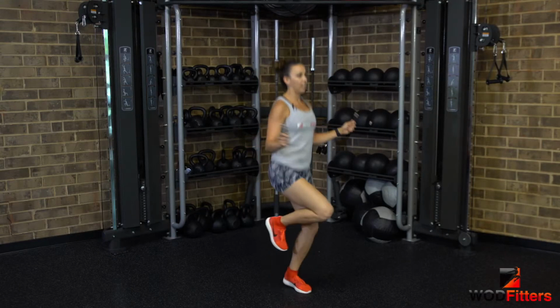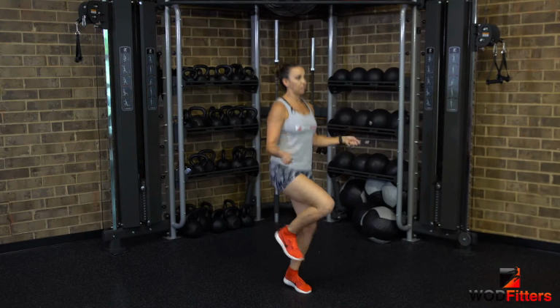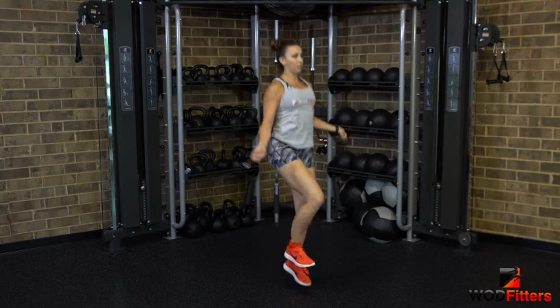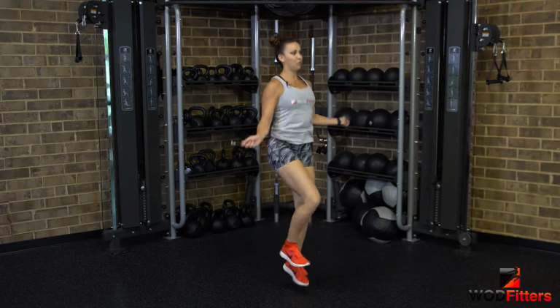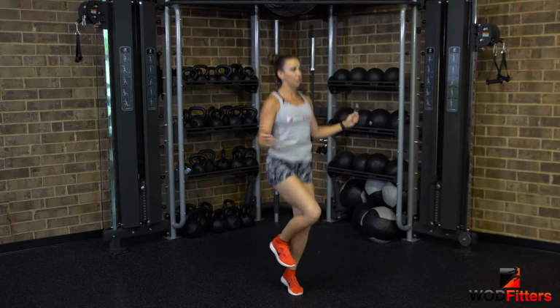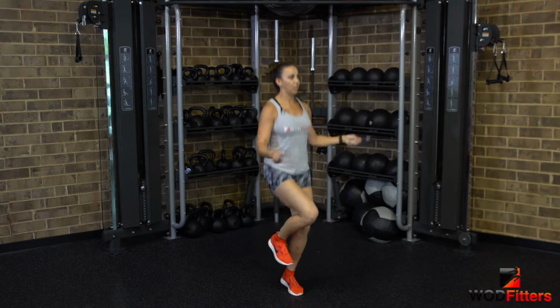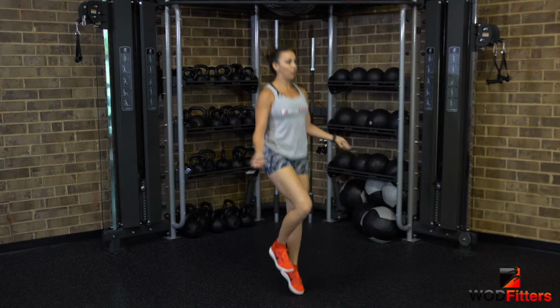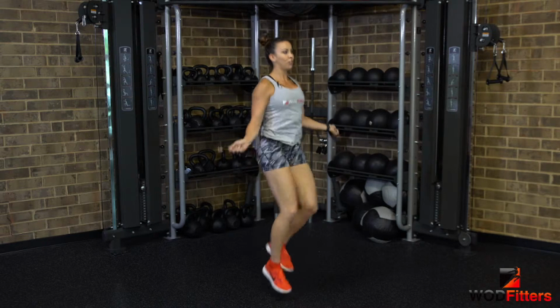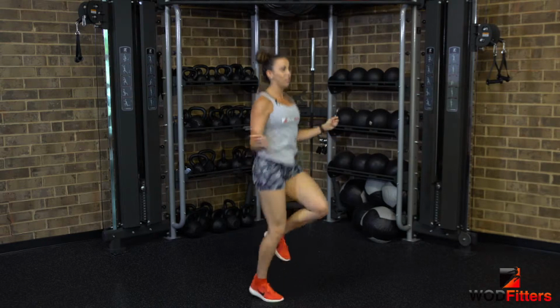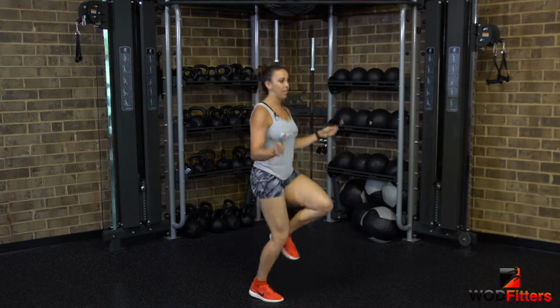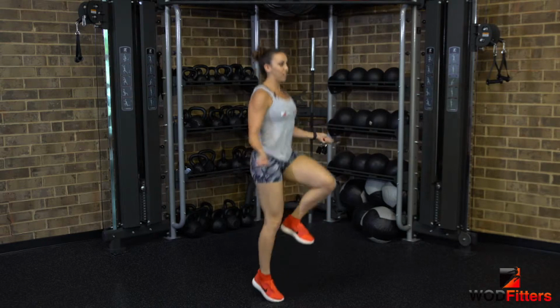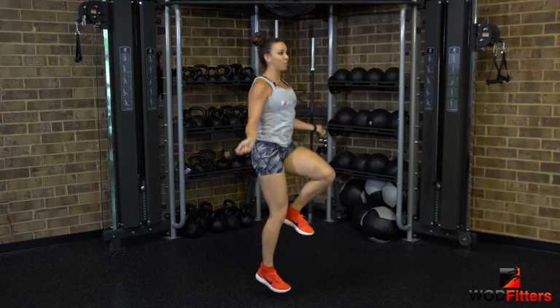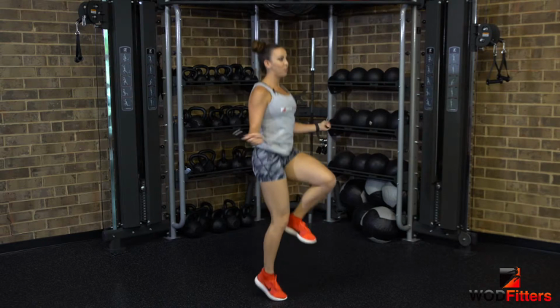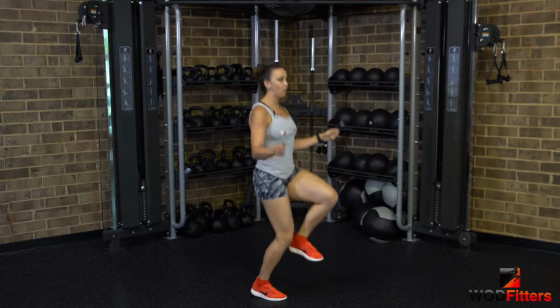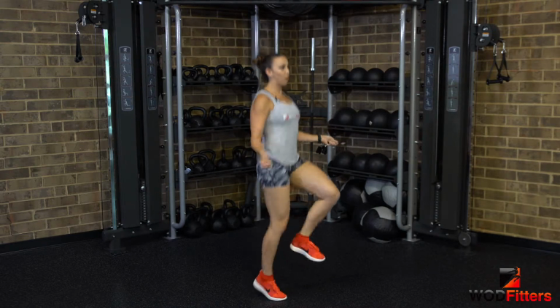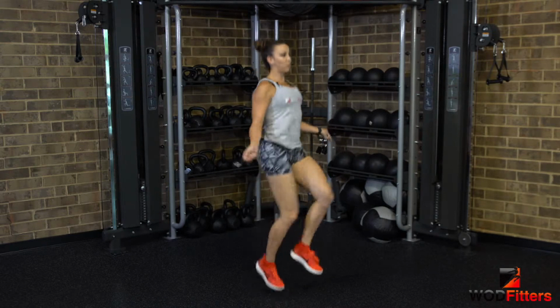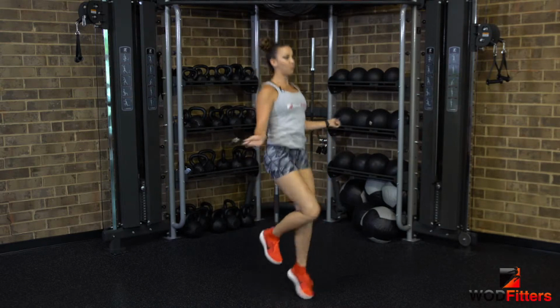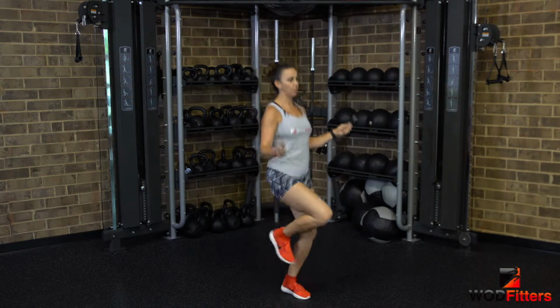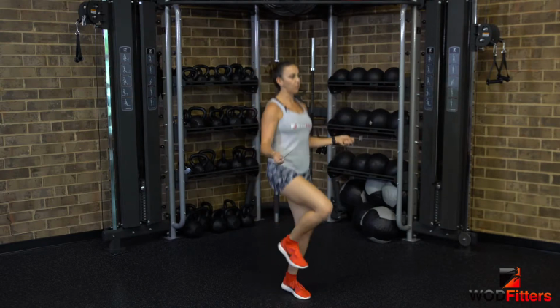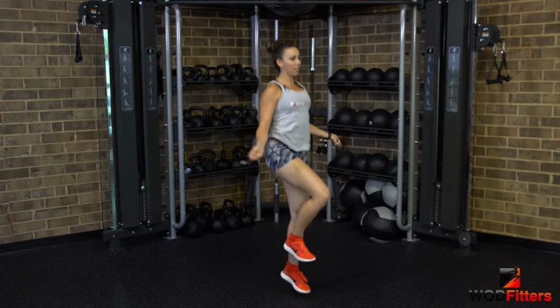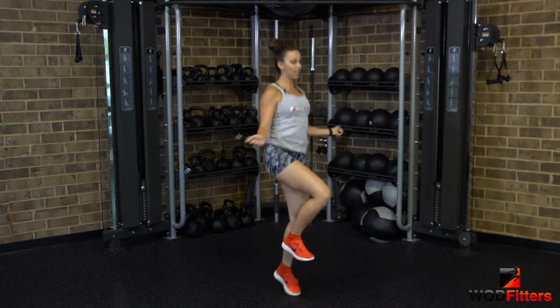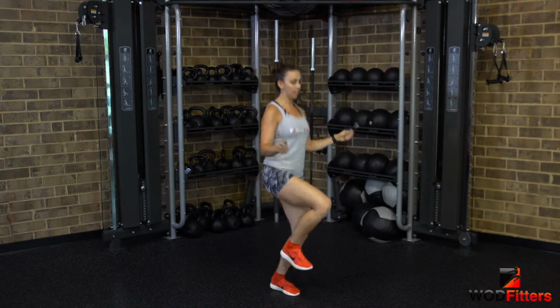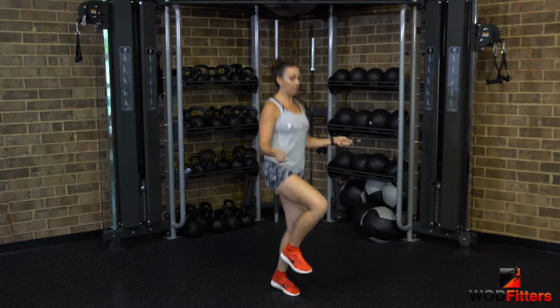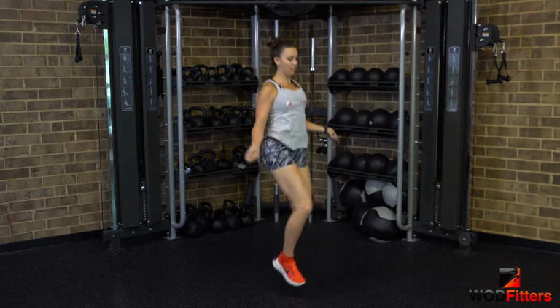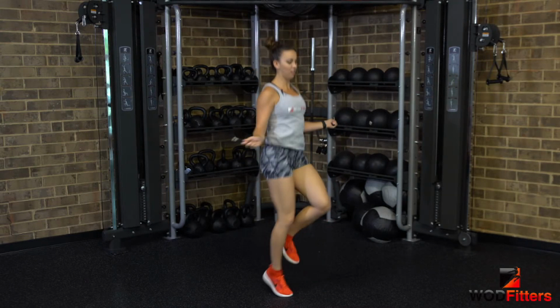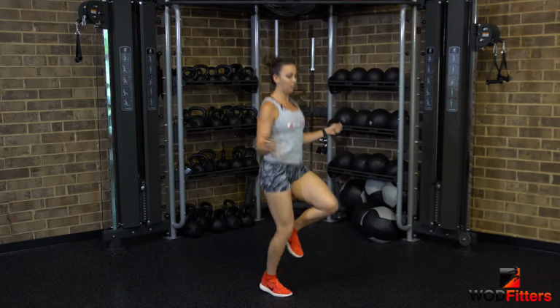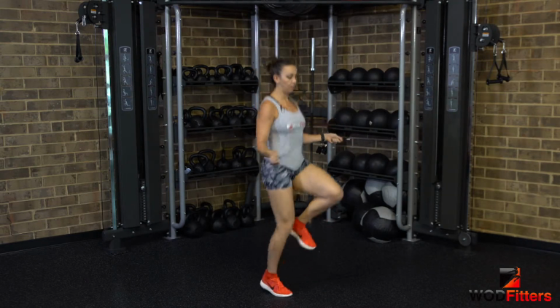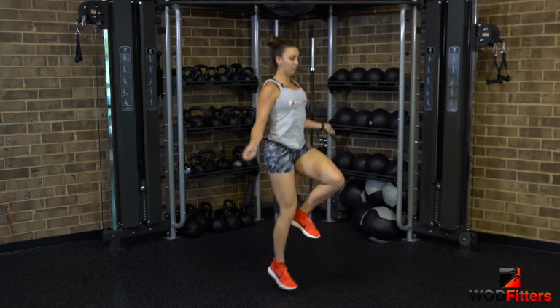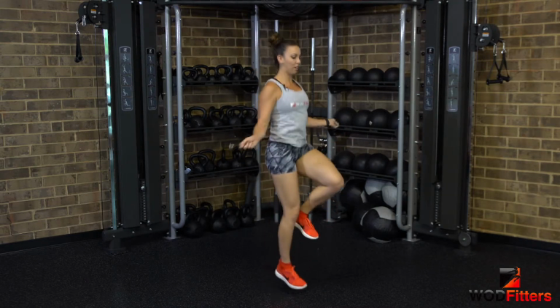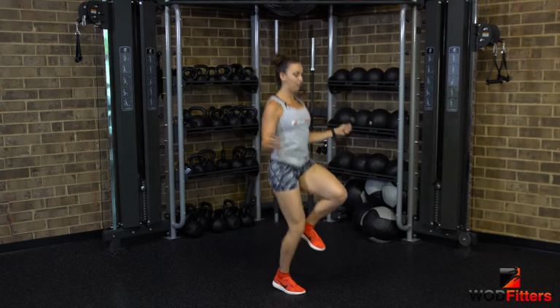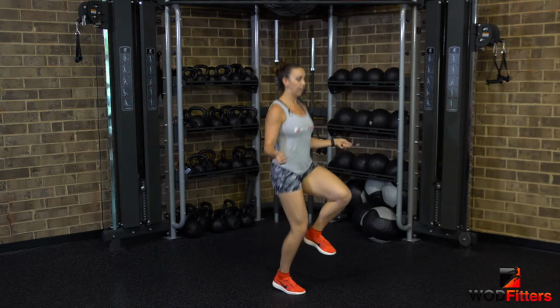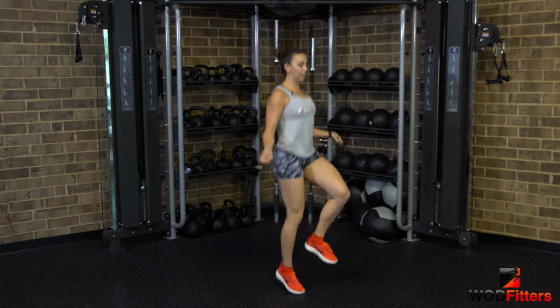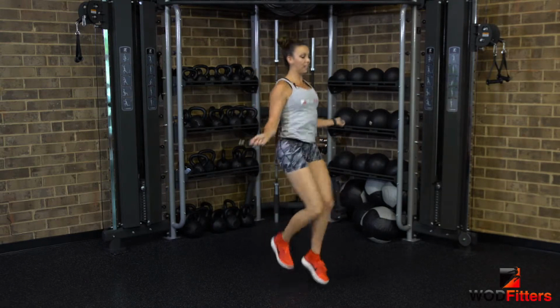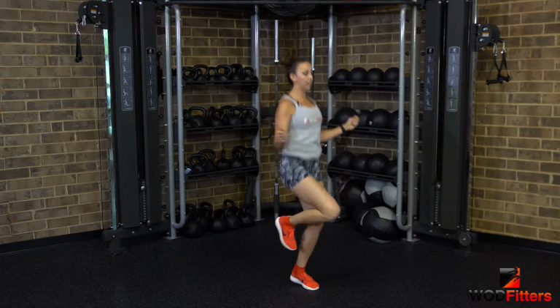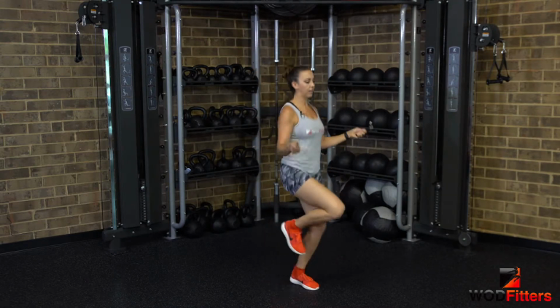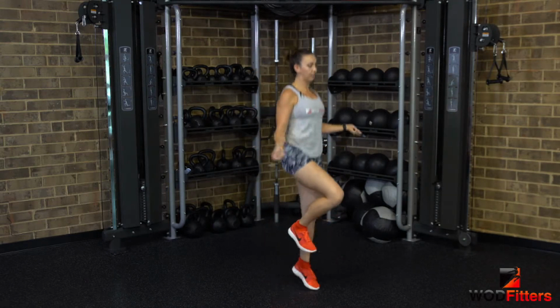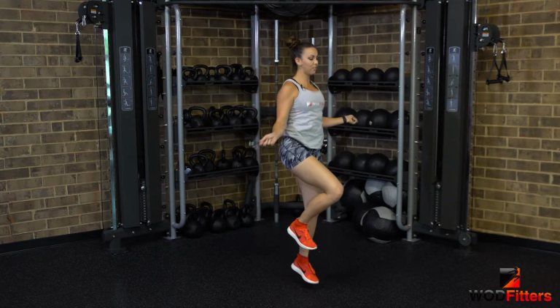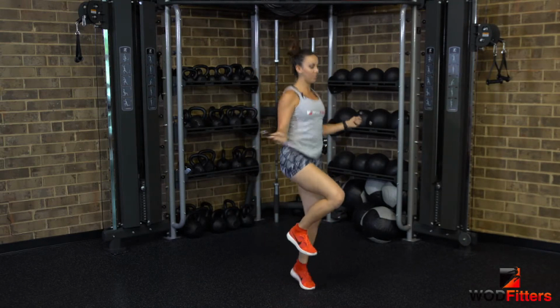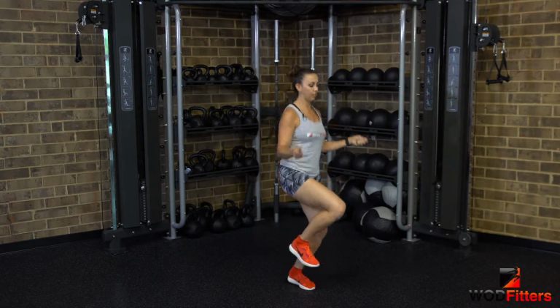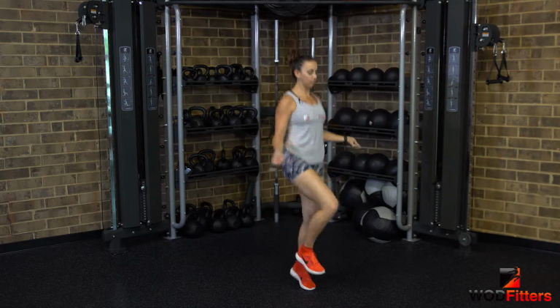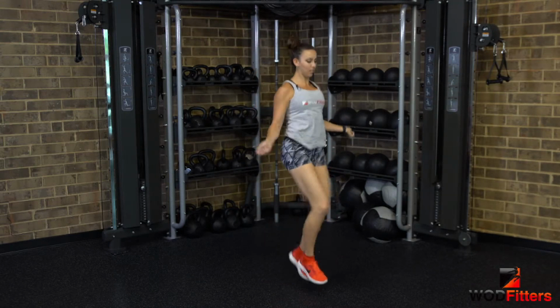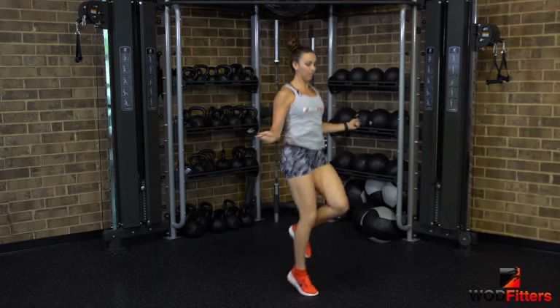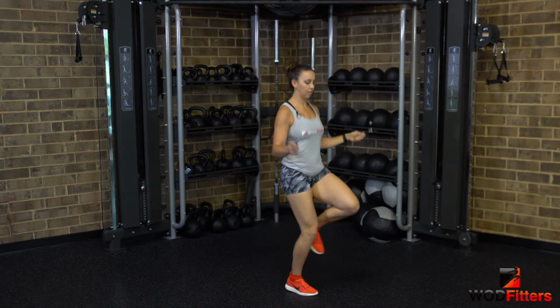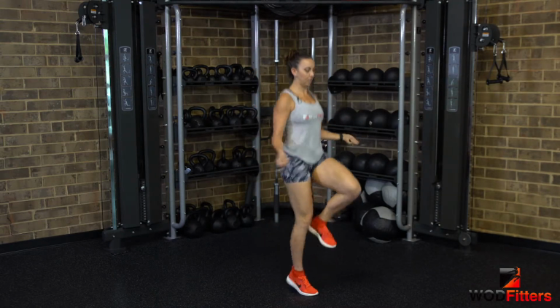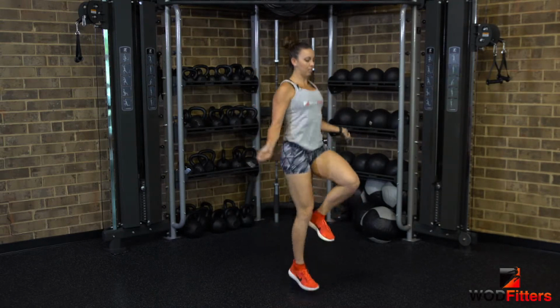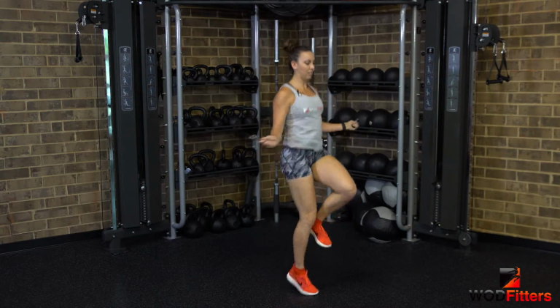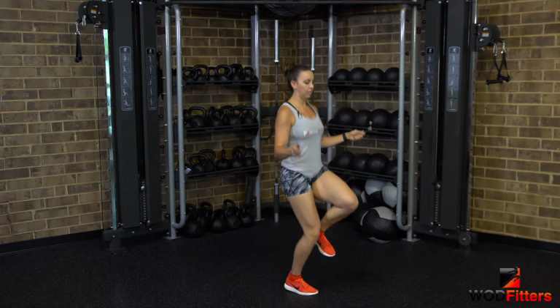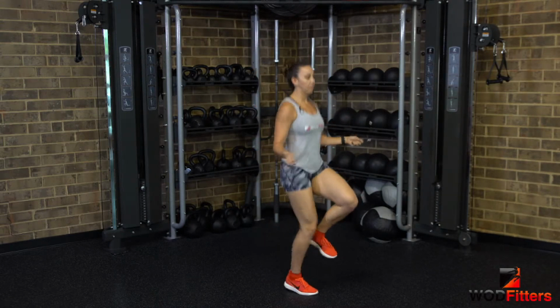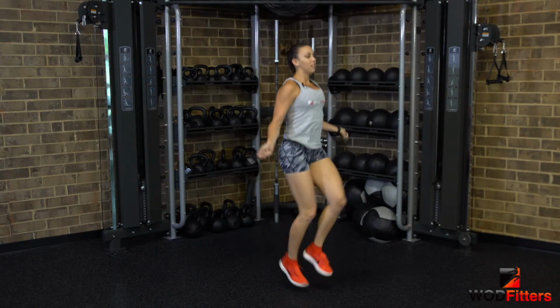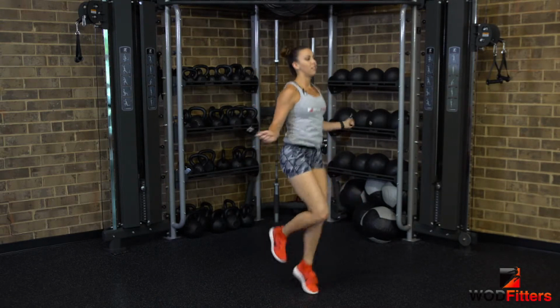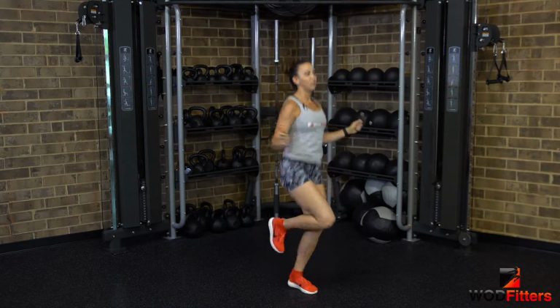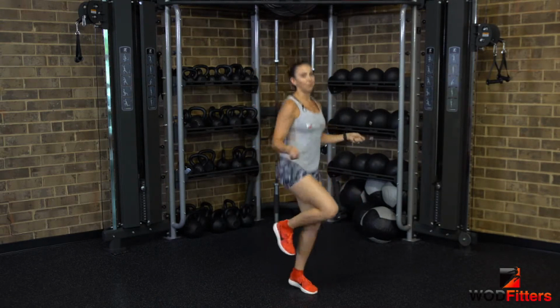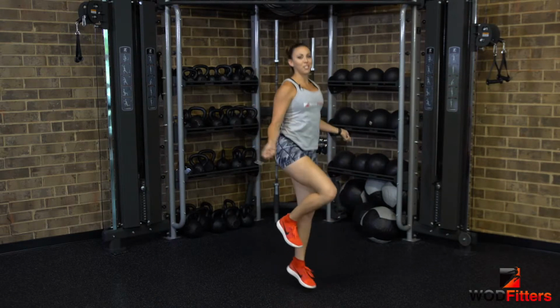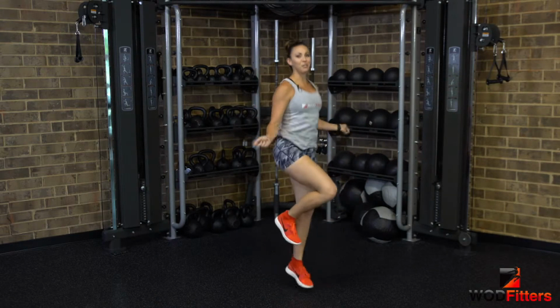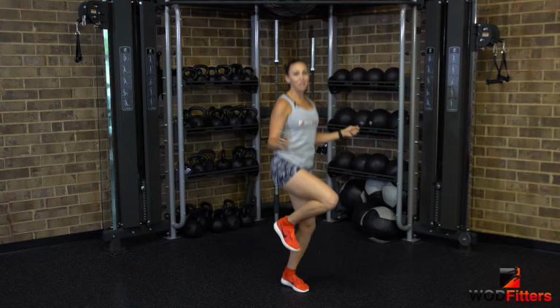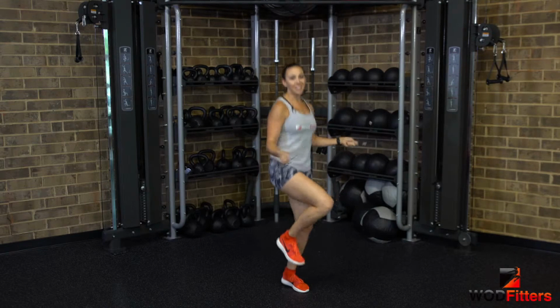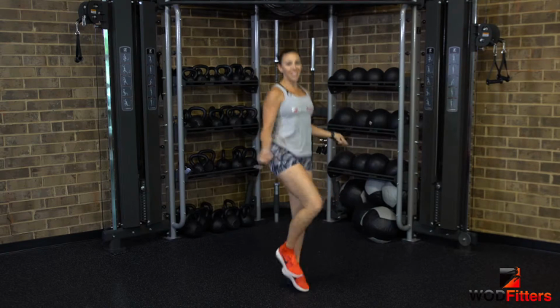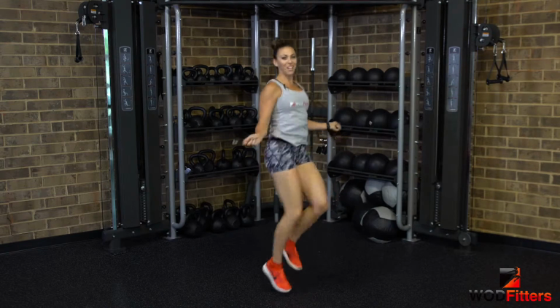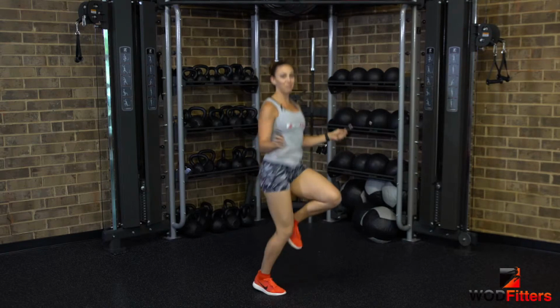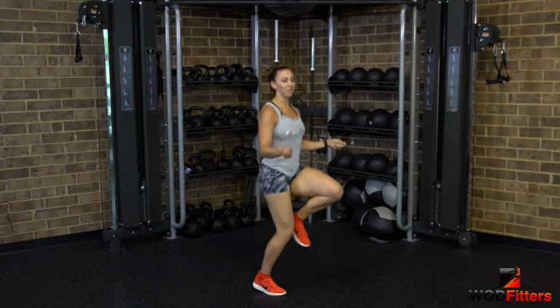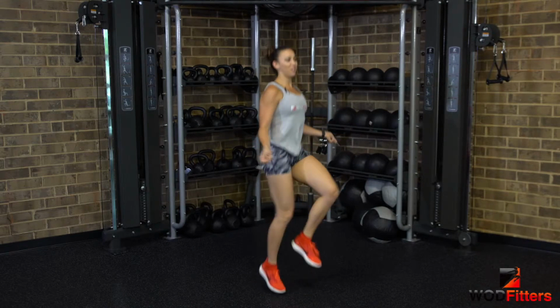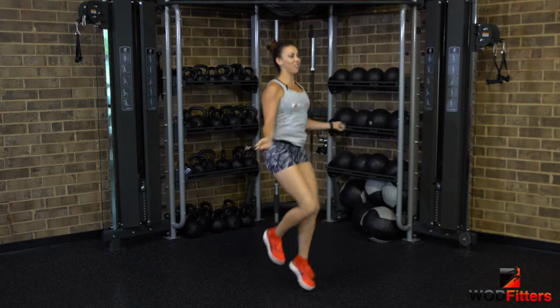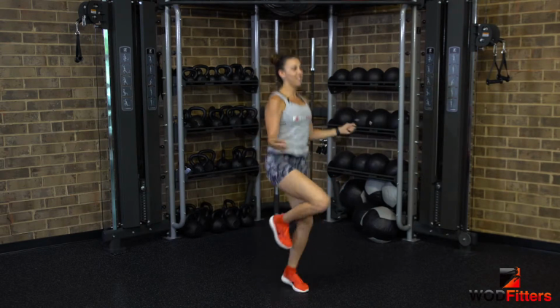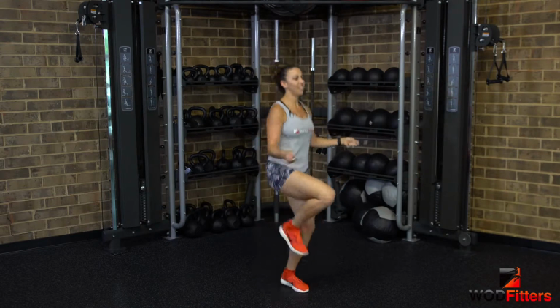Next one, we're going to alternate two hops per leg: right, right, left, left. We're going to speed that up a little bit.